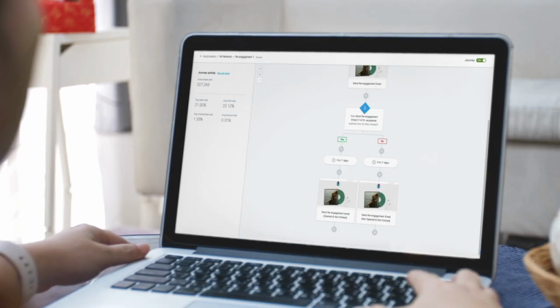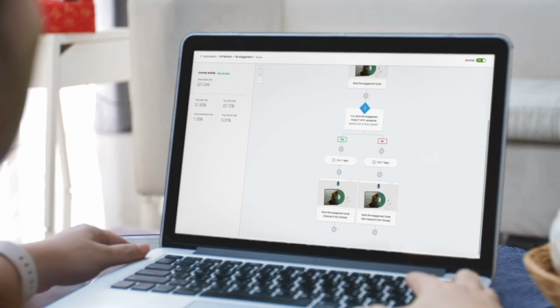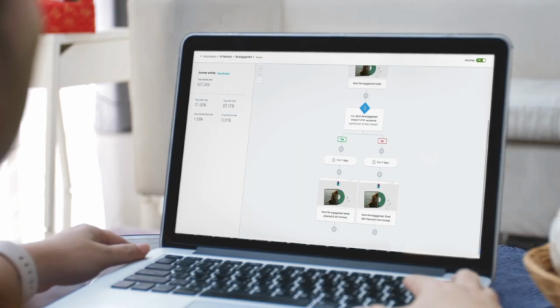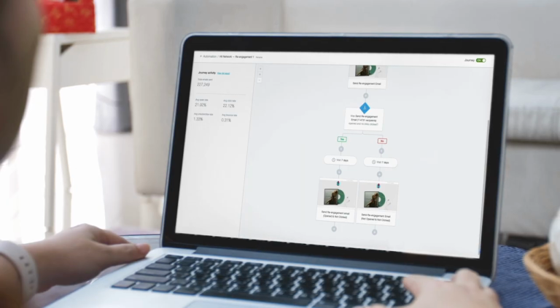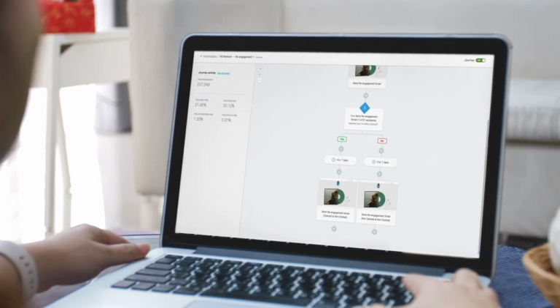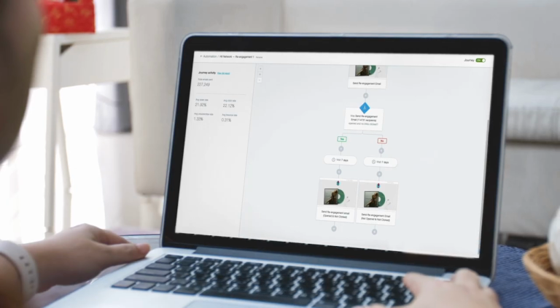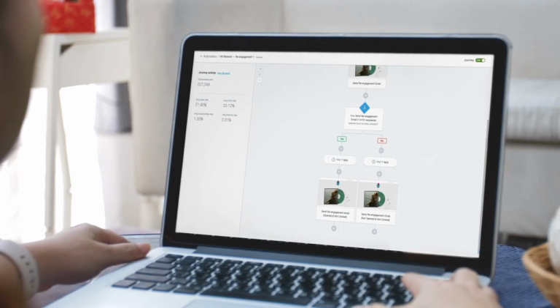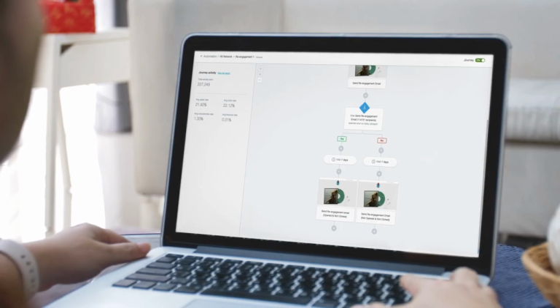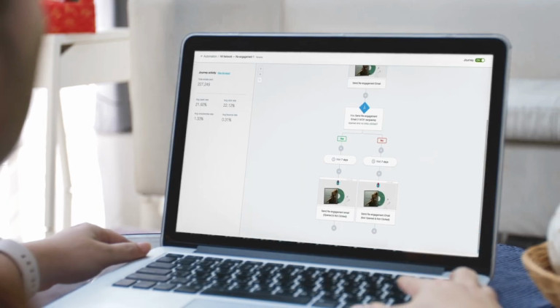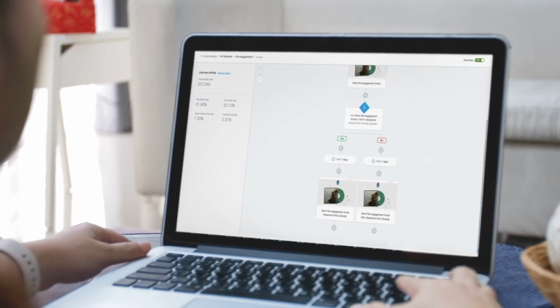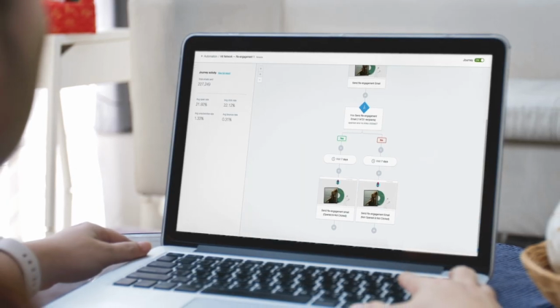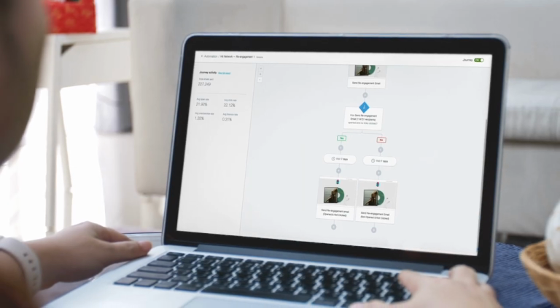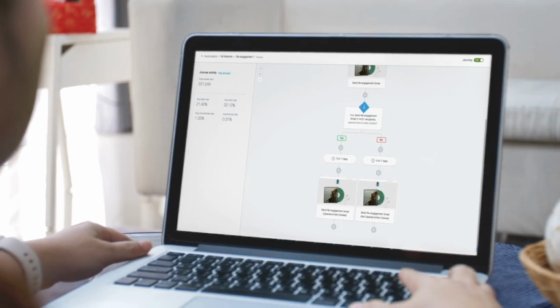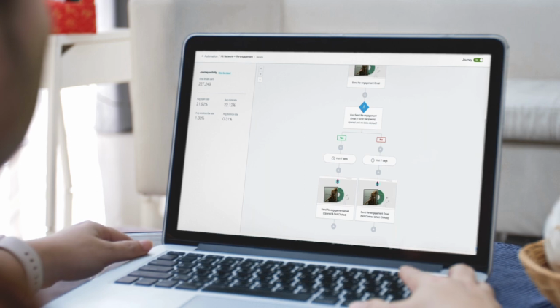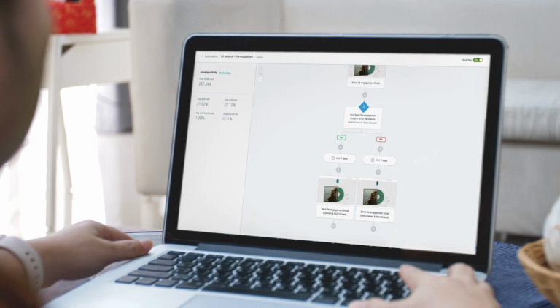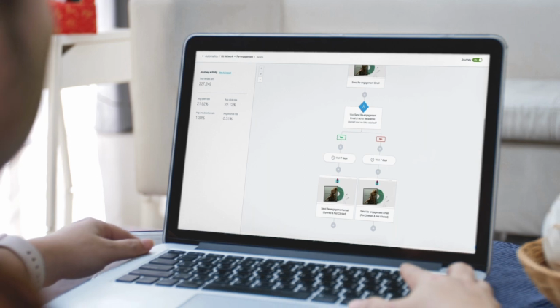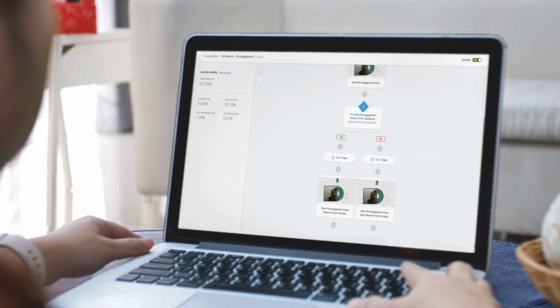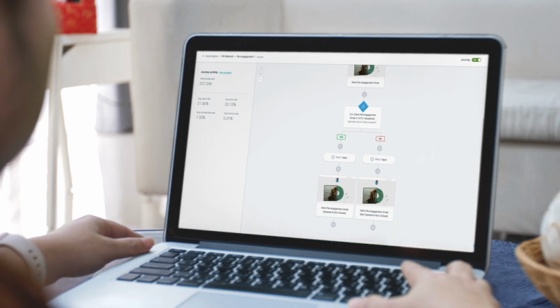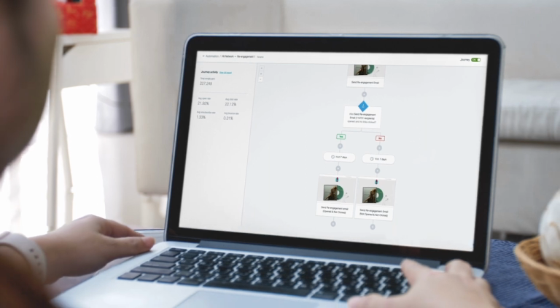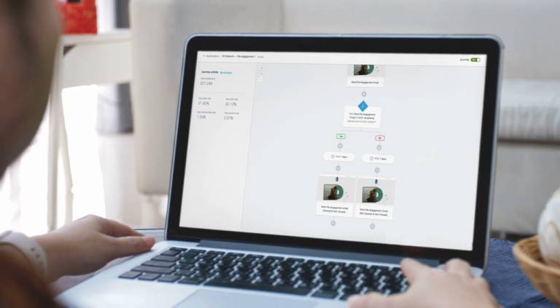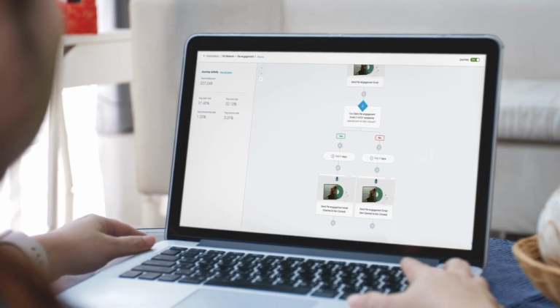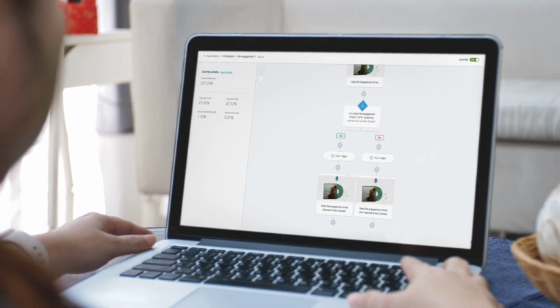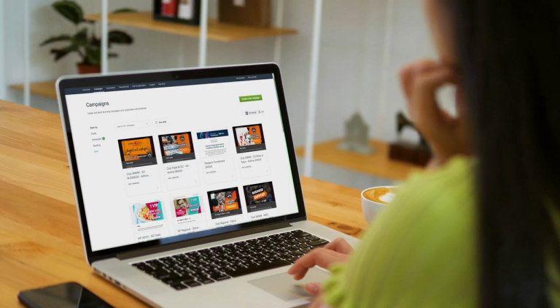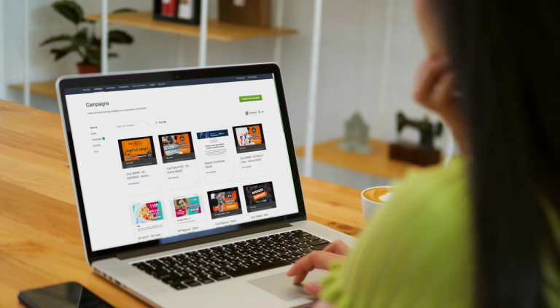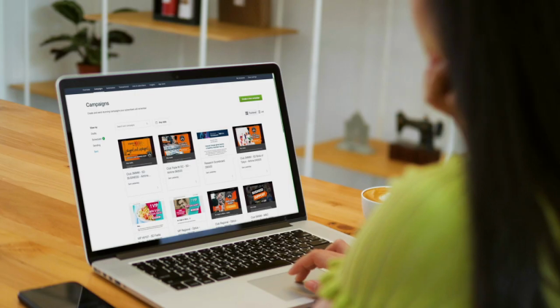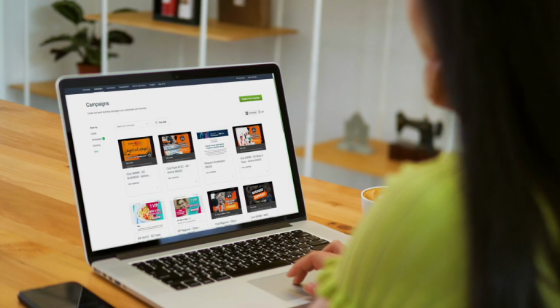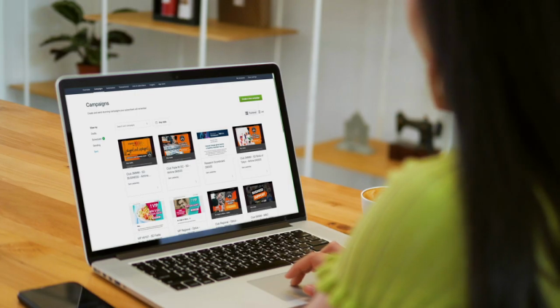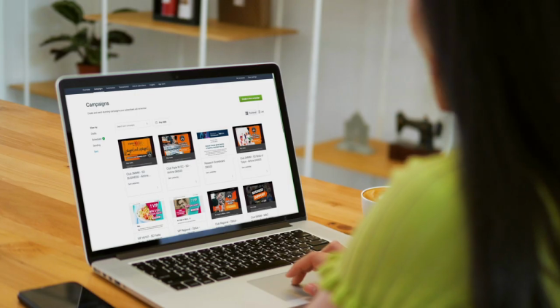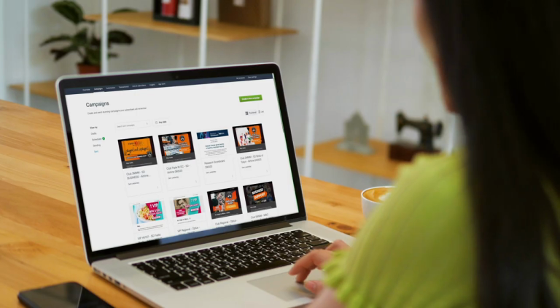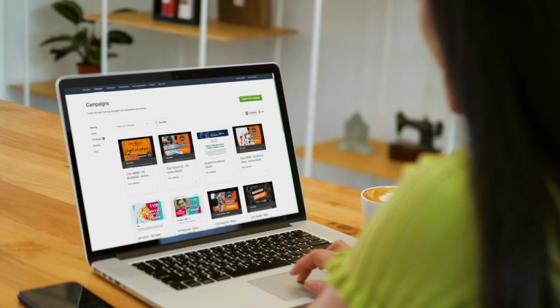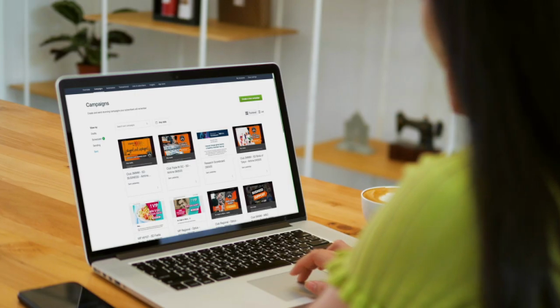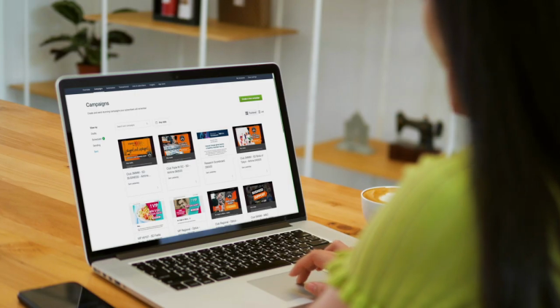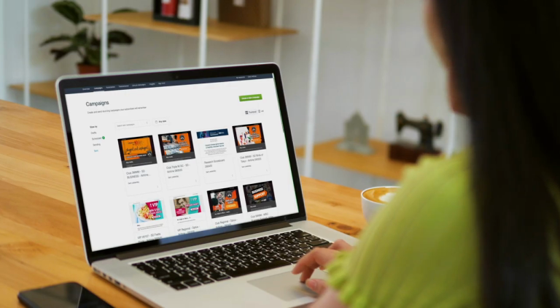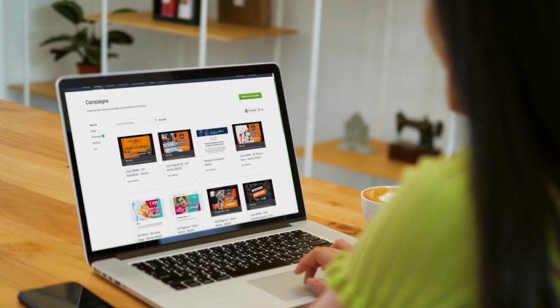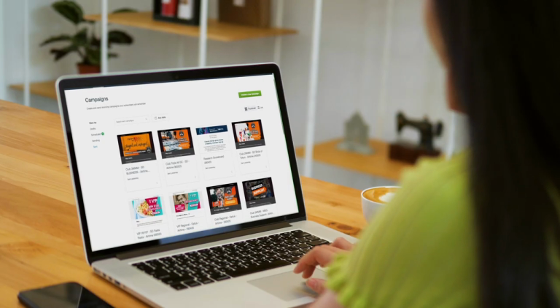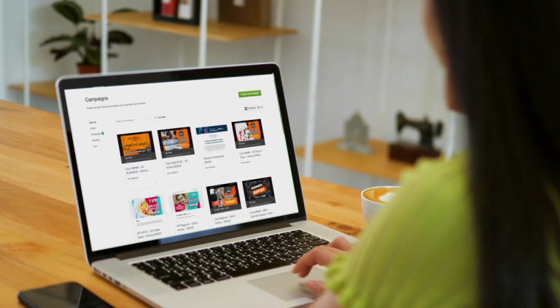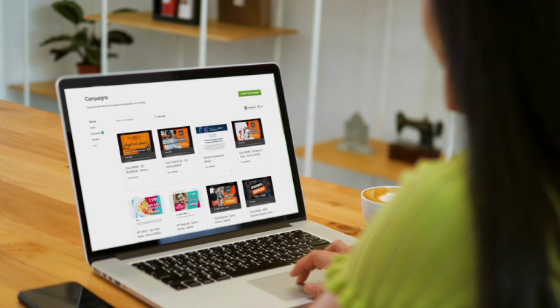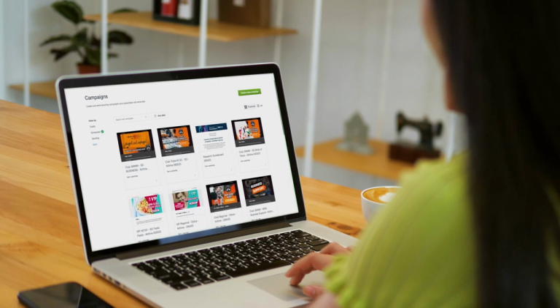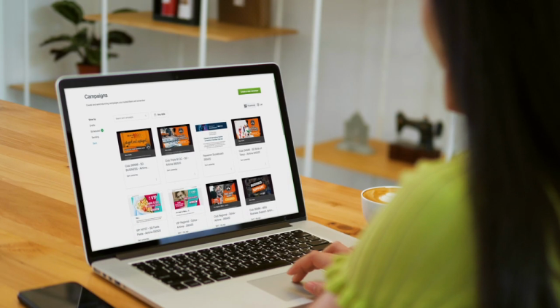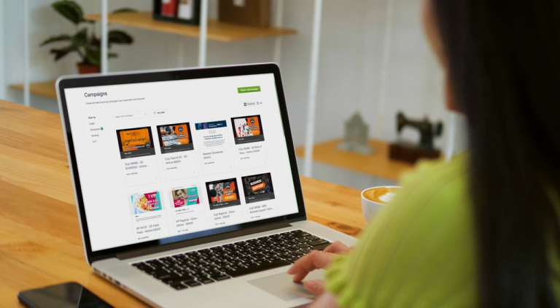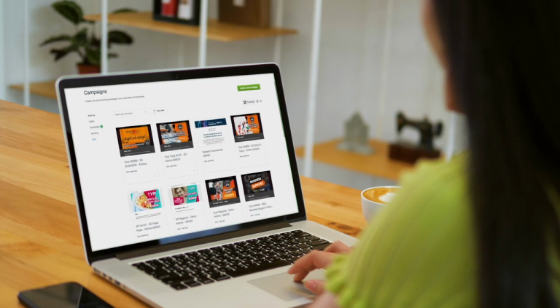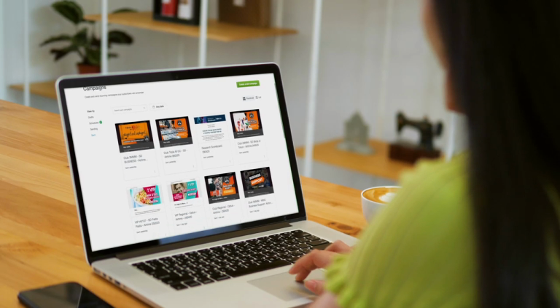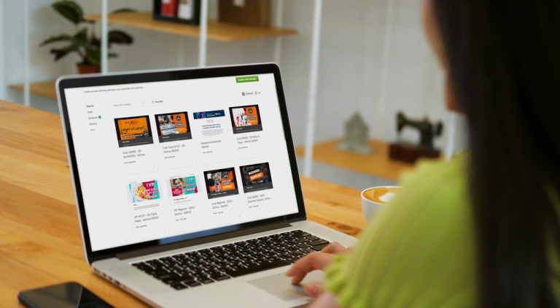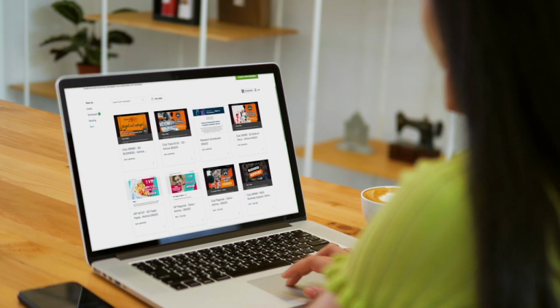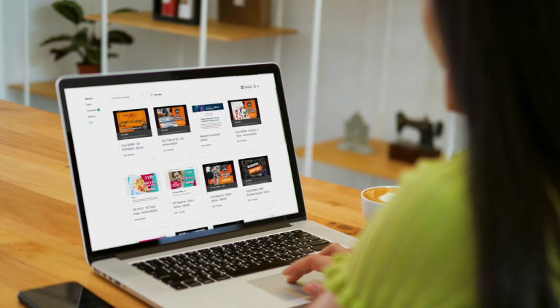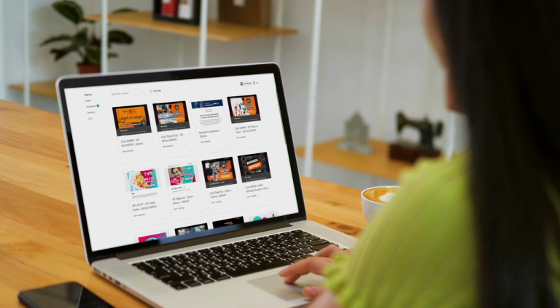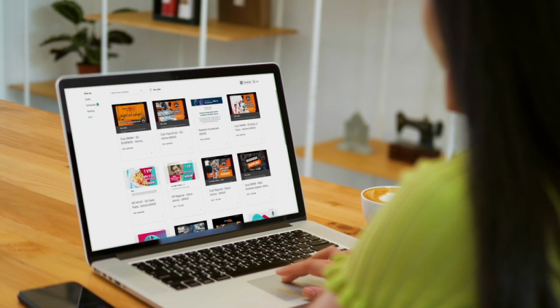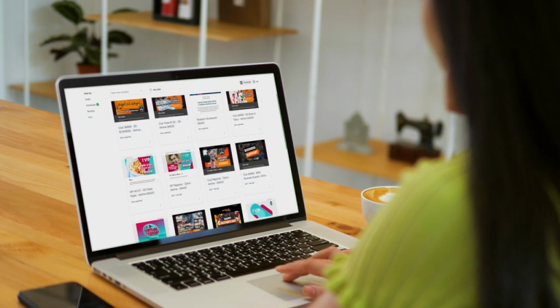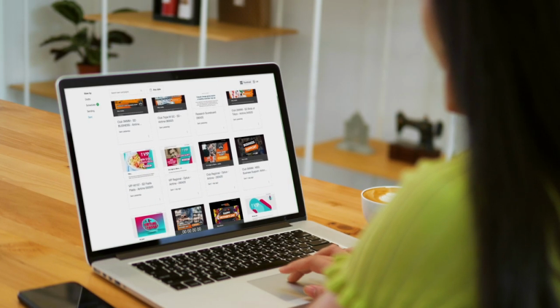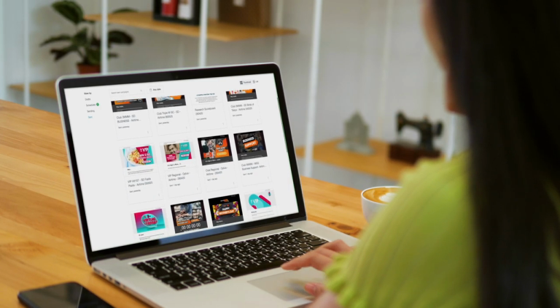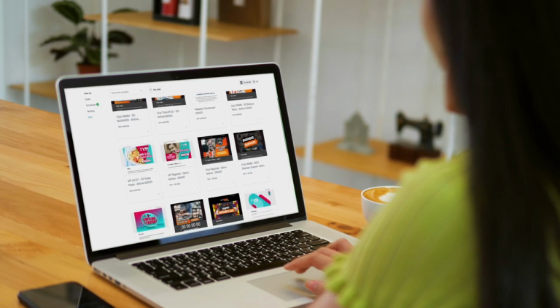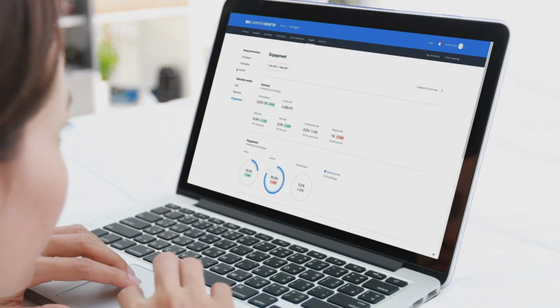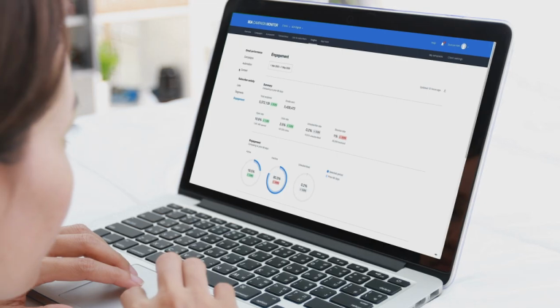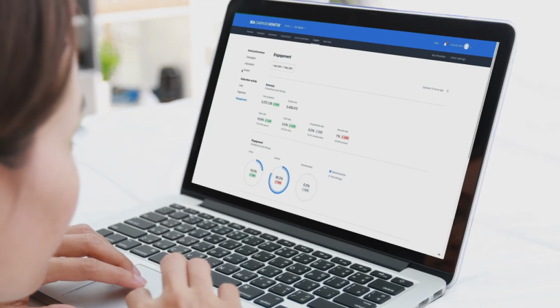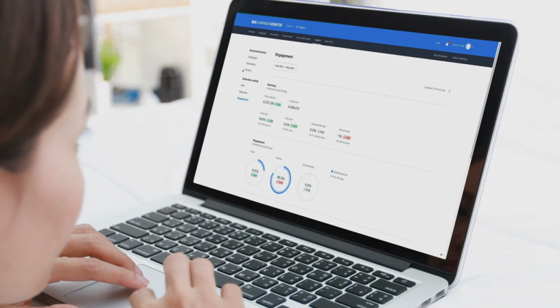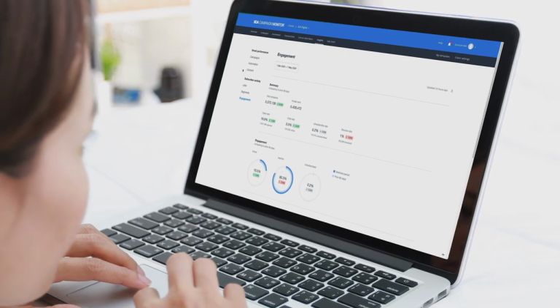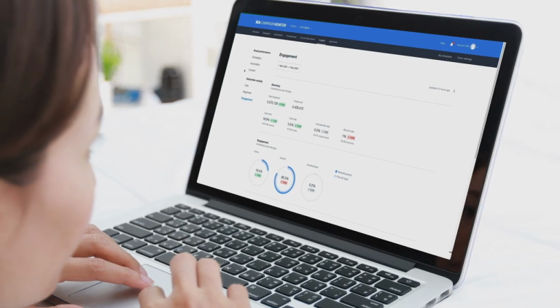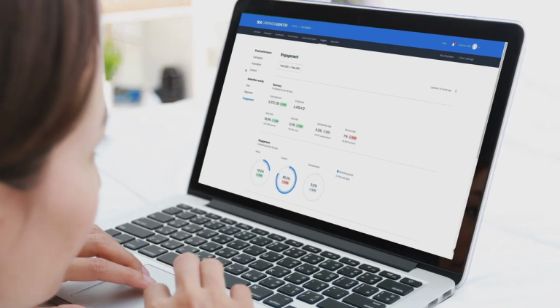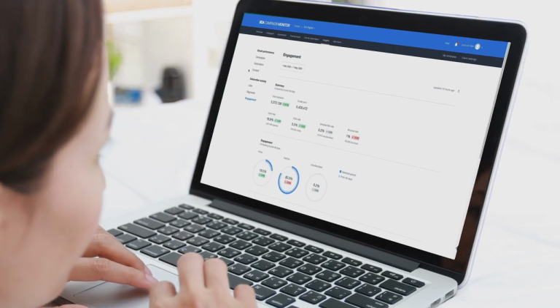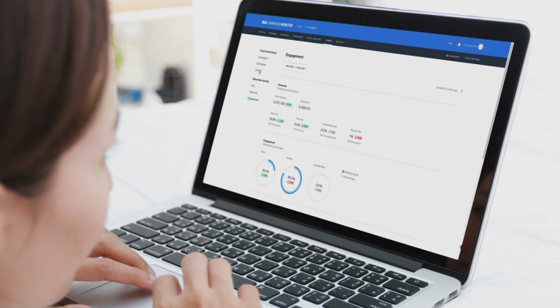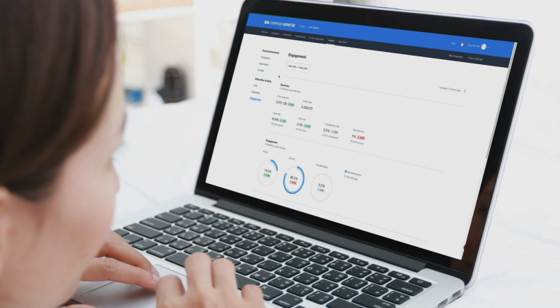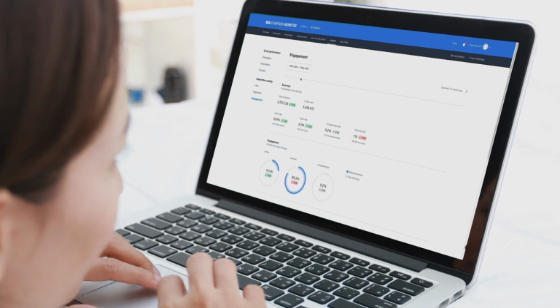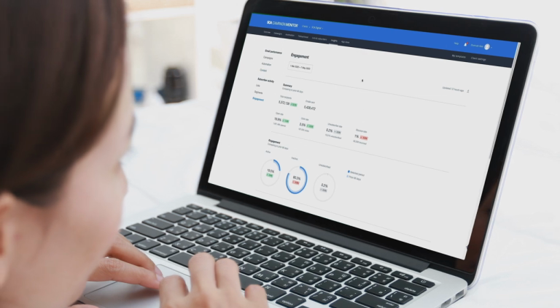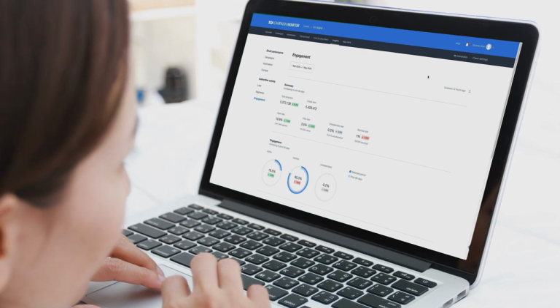Personally, I love the automated journeys. The templating ability, having it be so easy, and then the reporting is phenomenal.